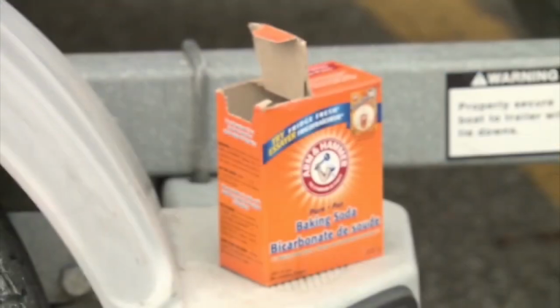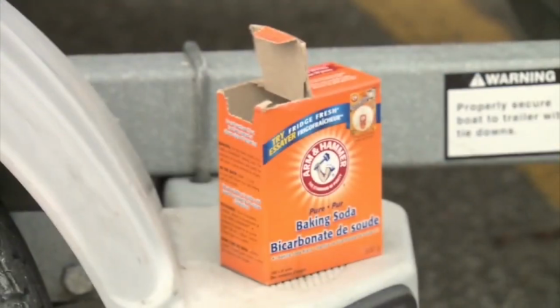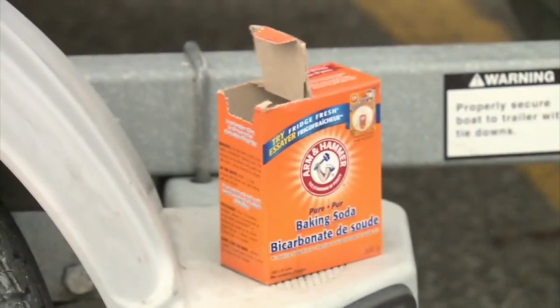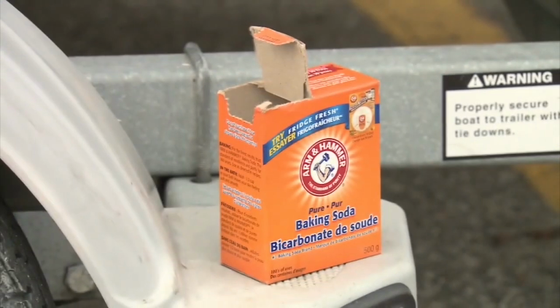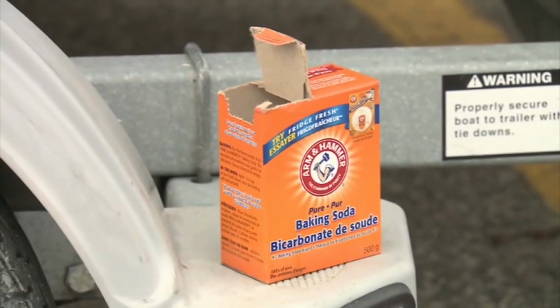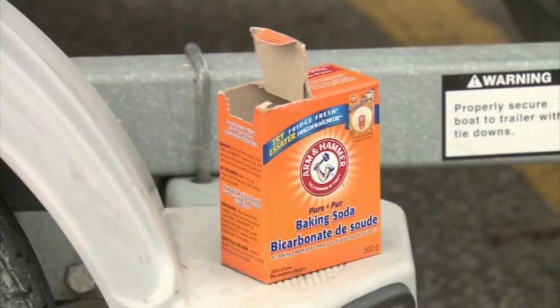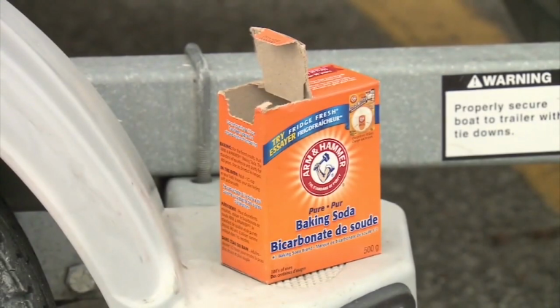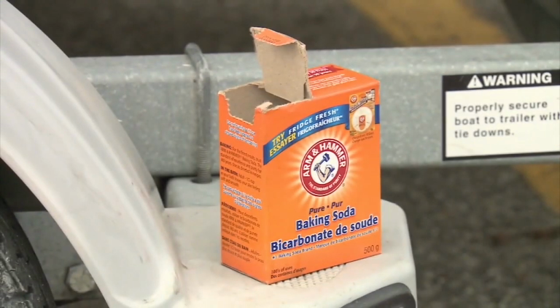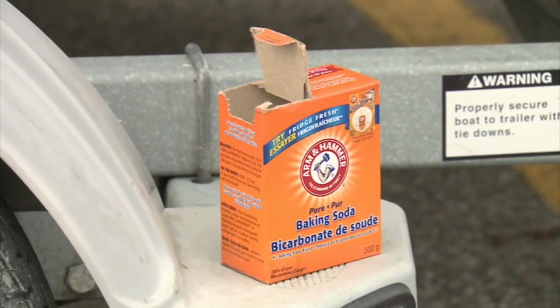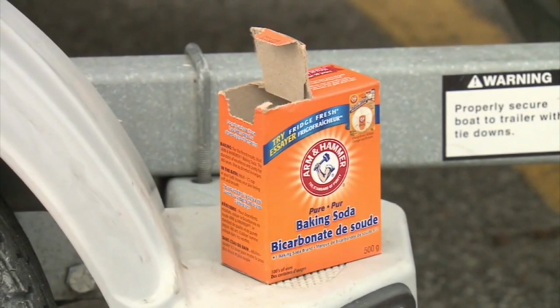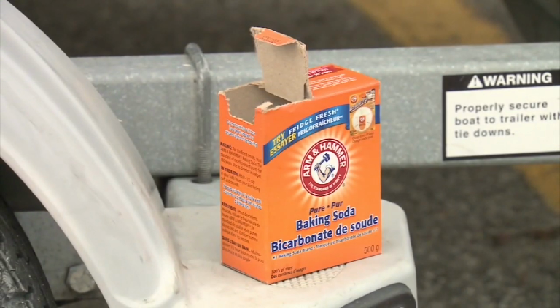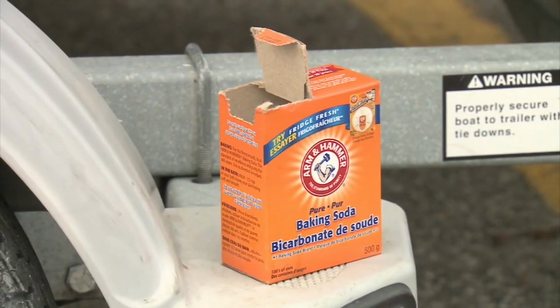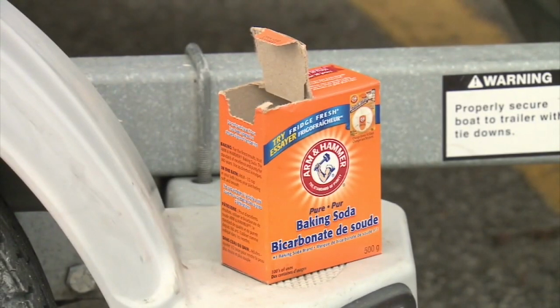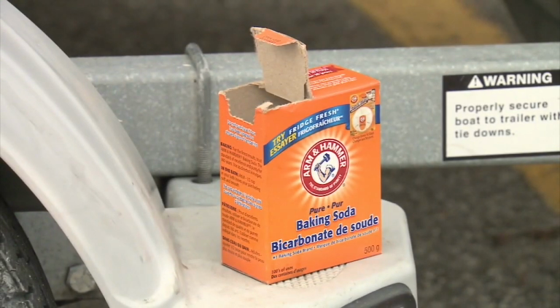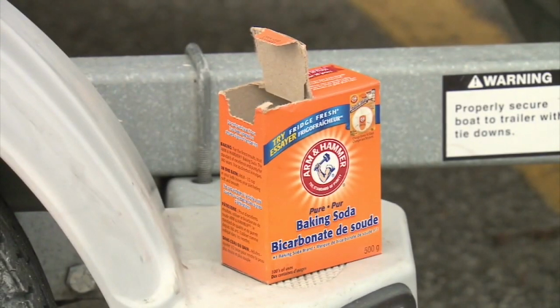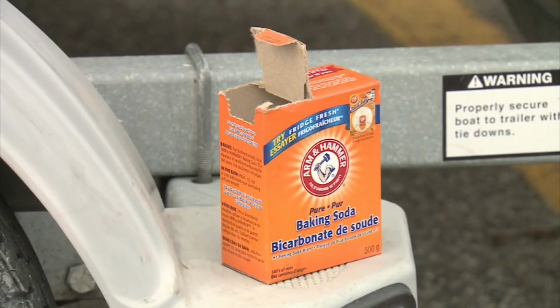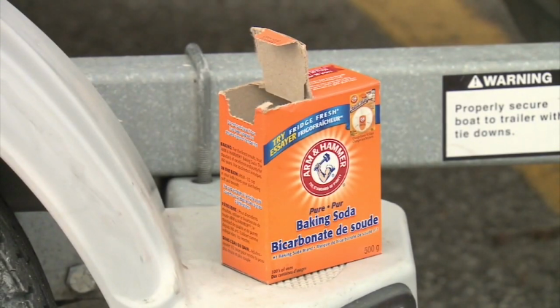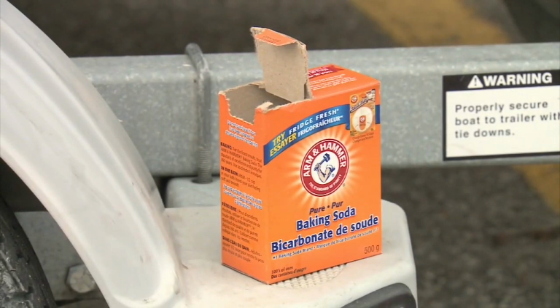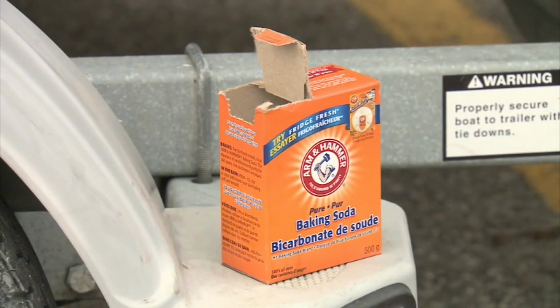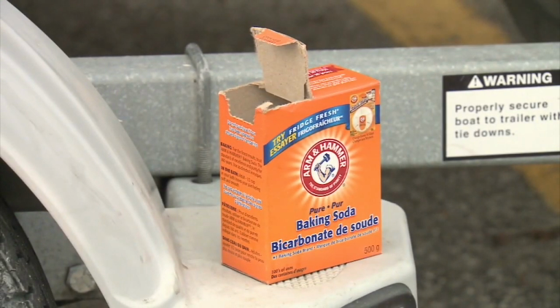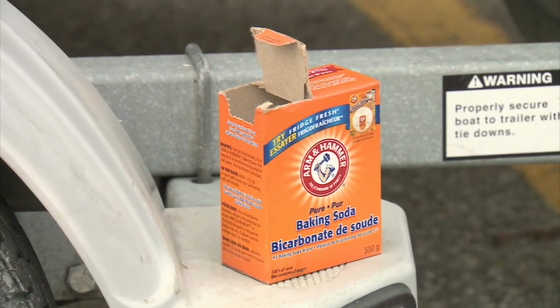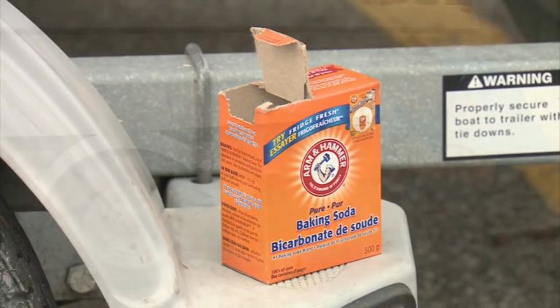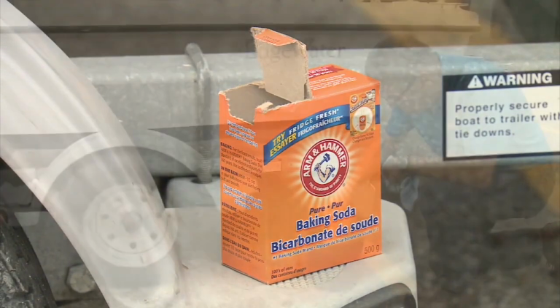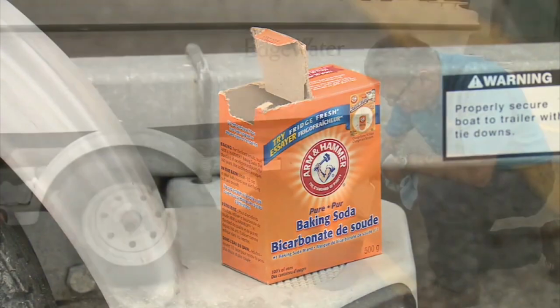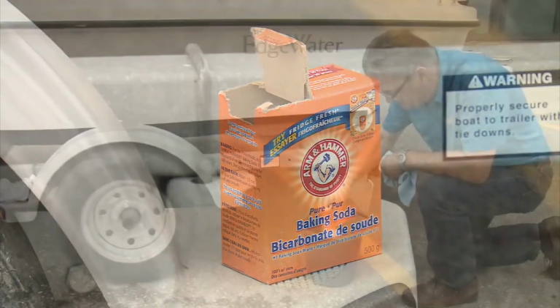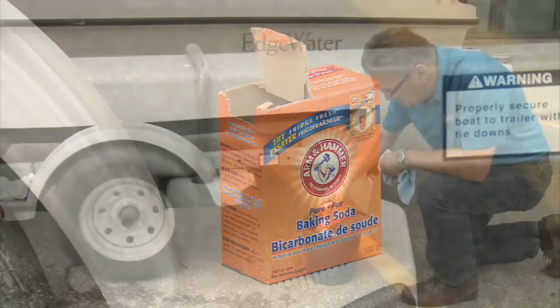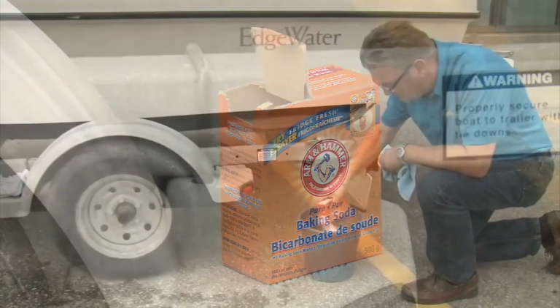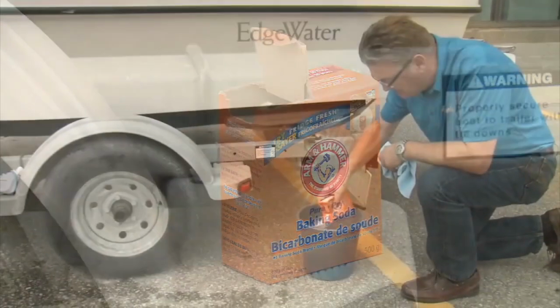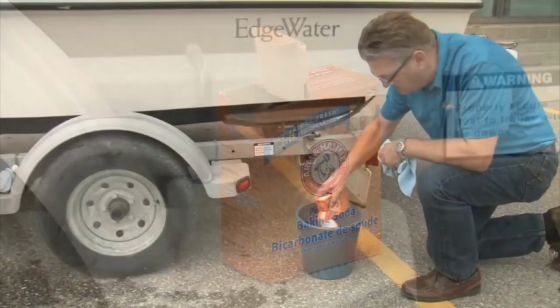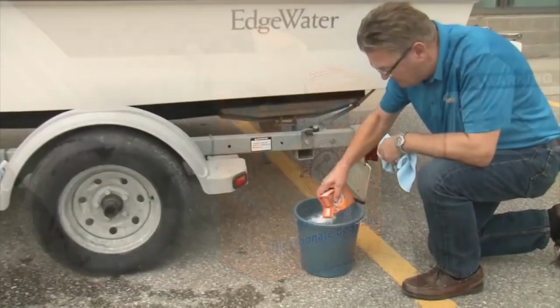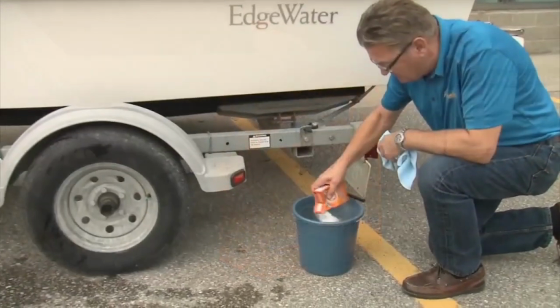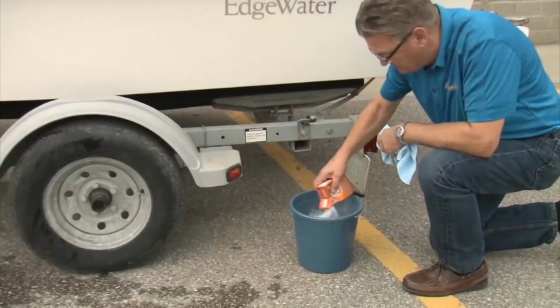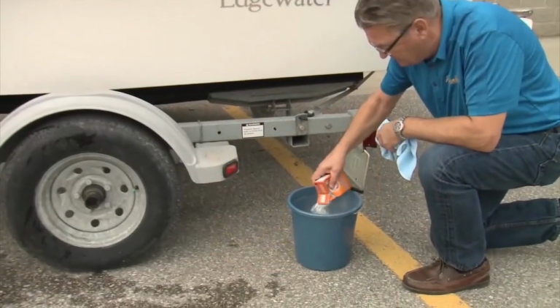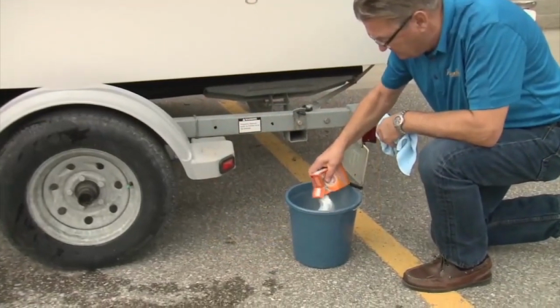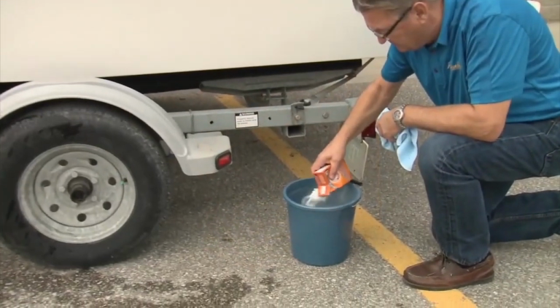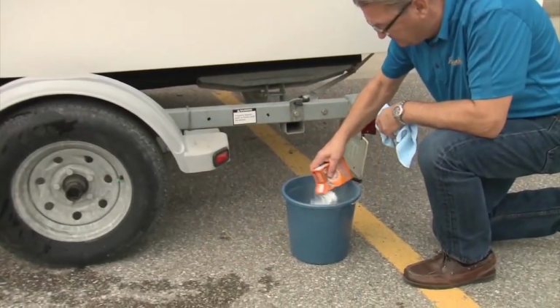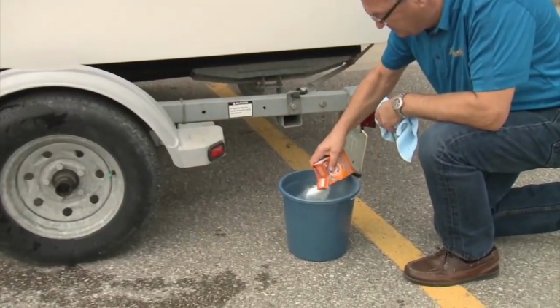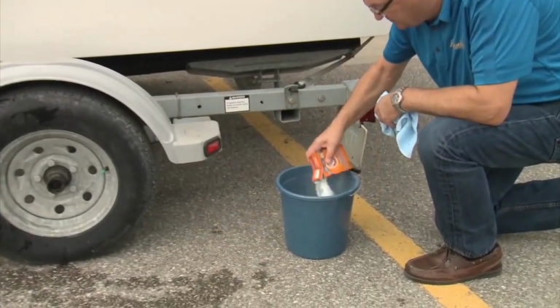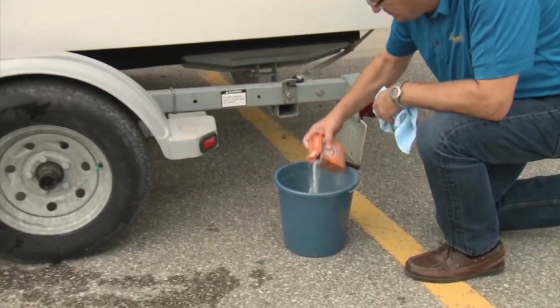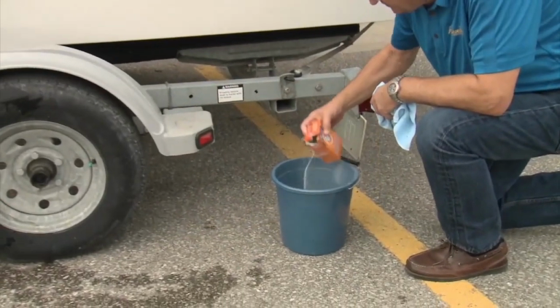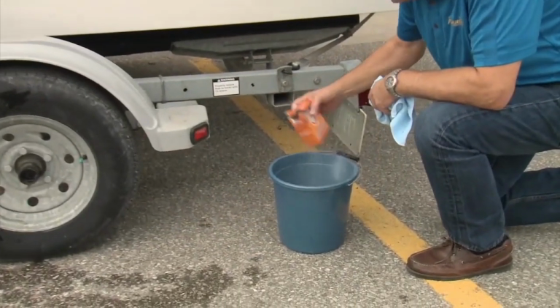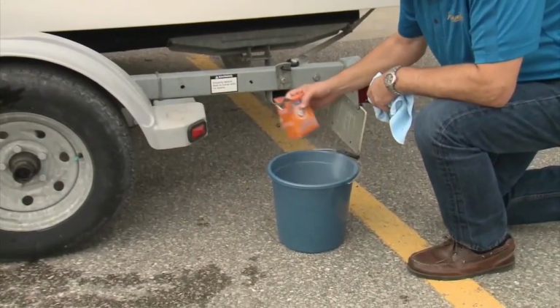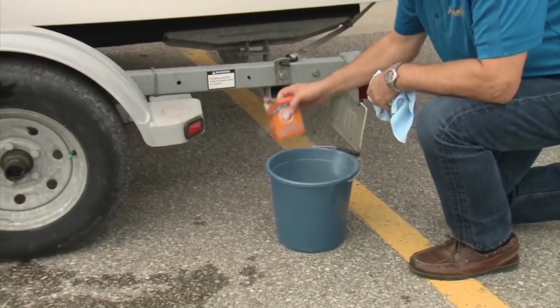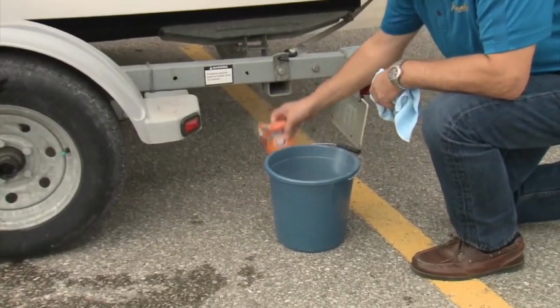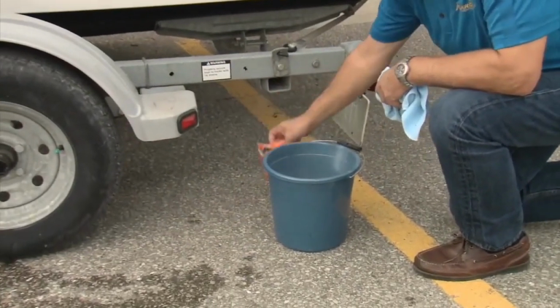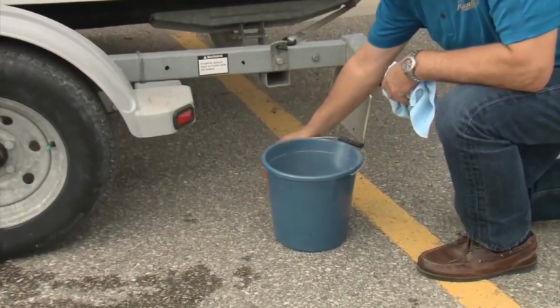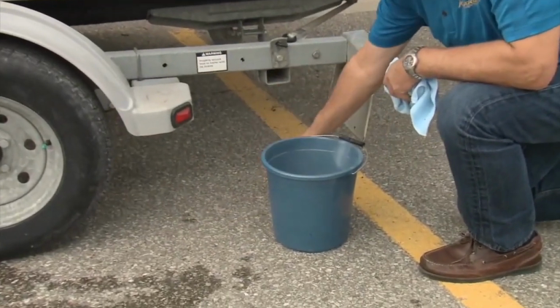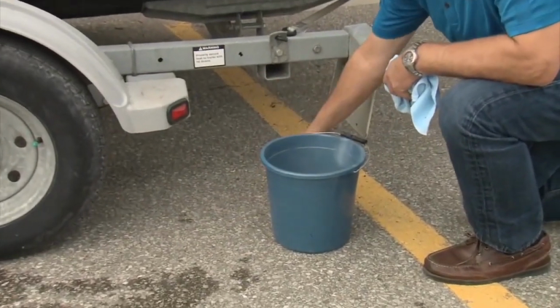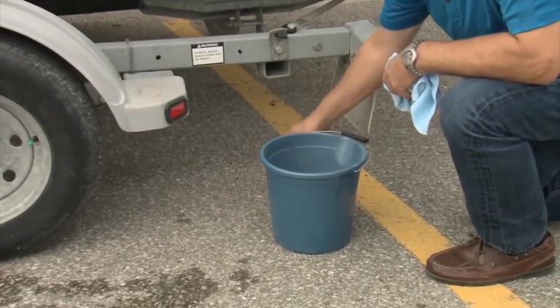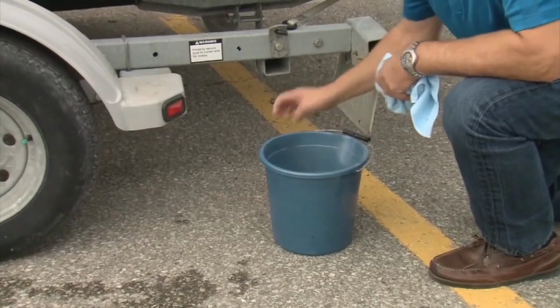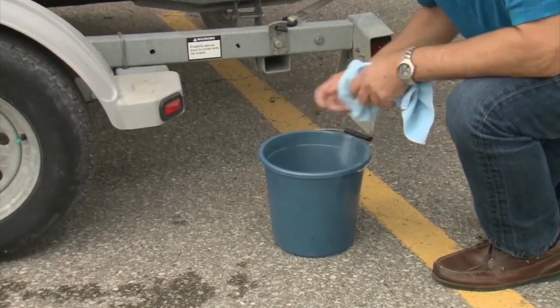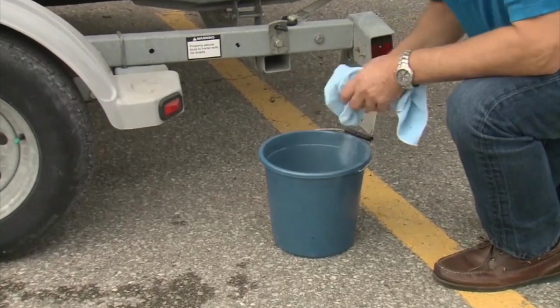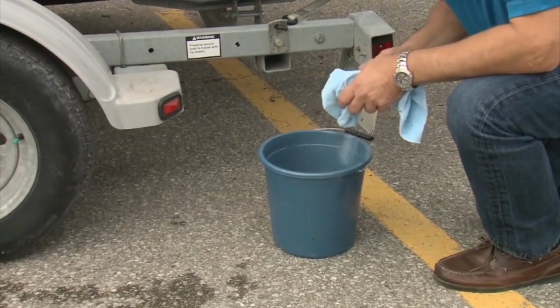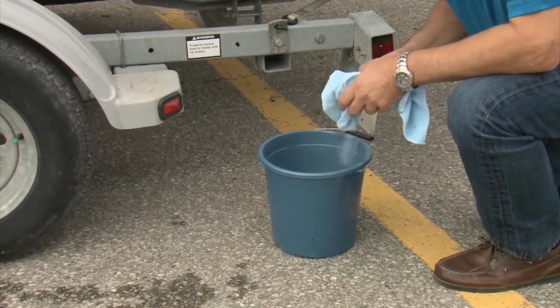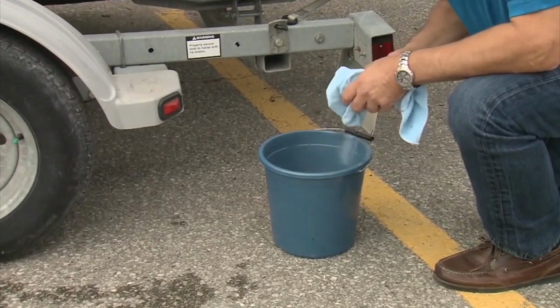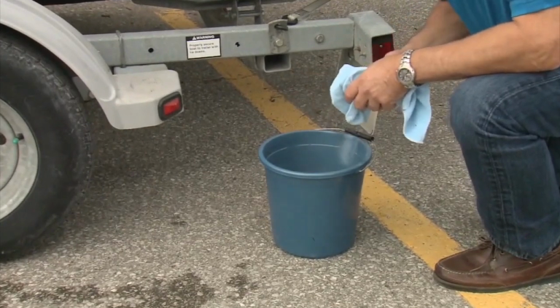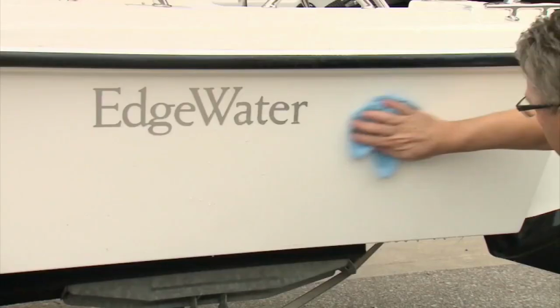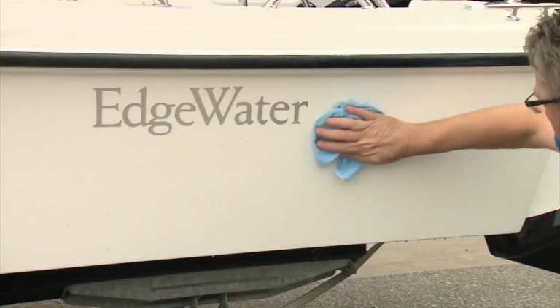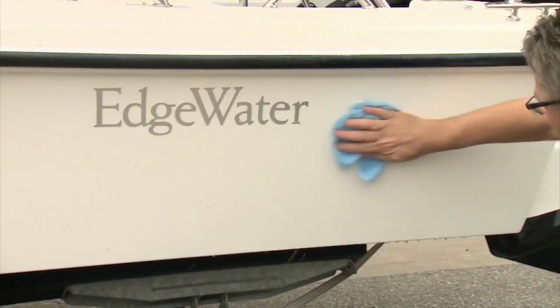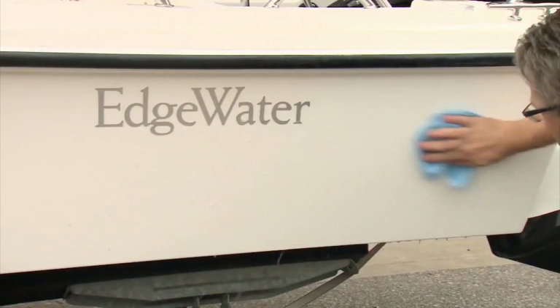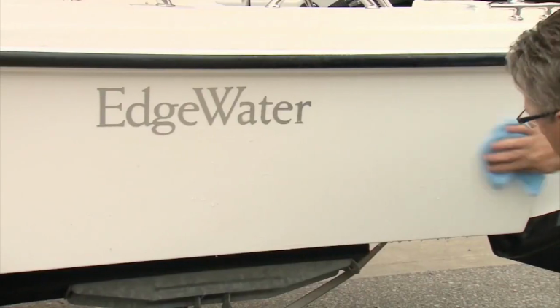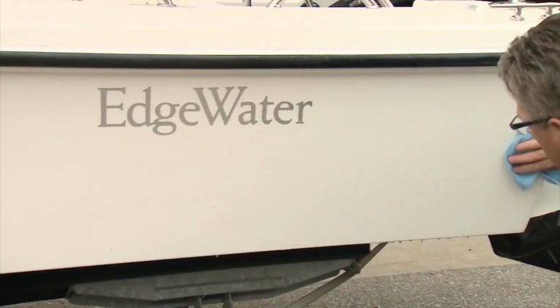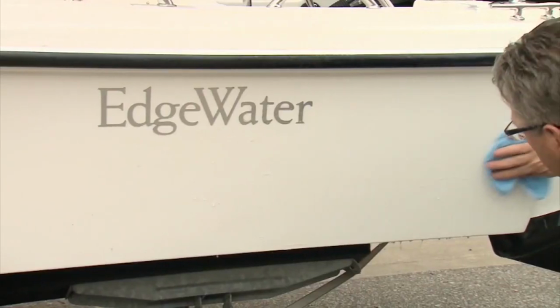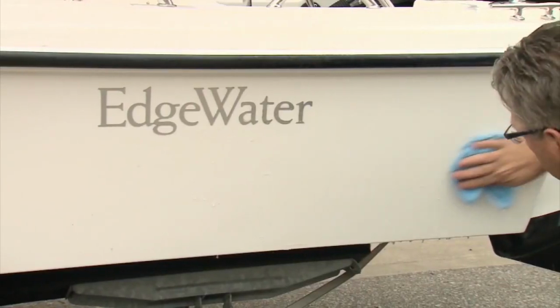For heavy-duty hull cleaning, mix one and a half cups of baking soda into a gallon of warm water. Scrub and rinse.